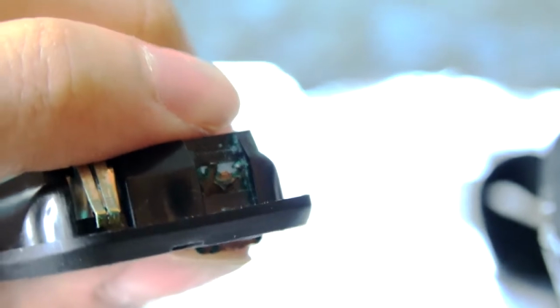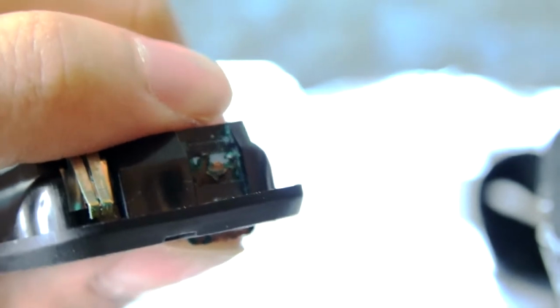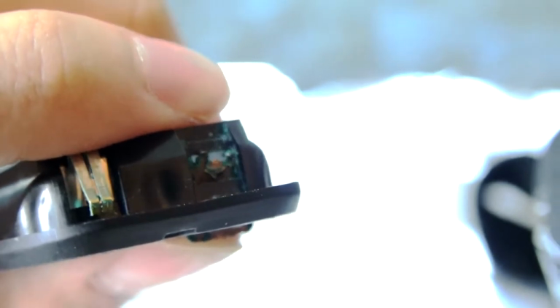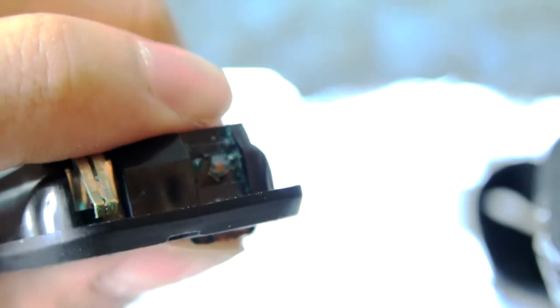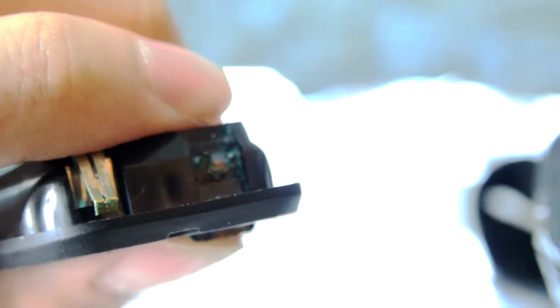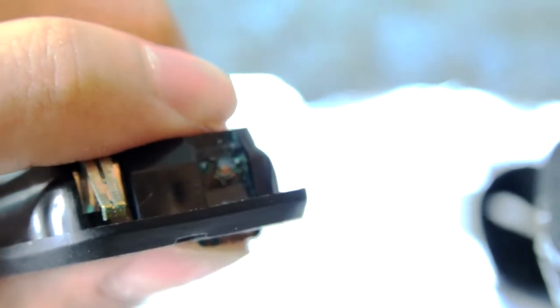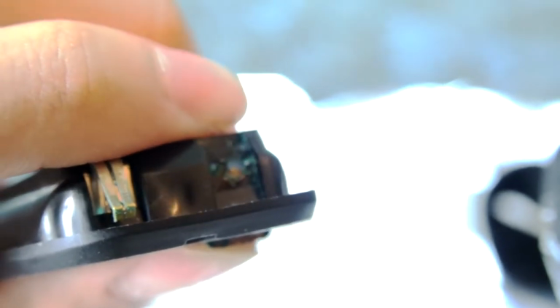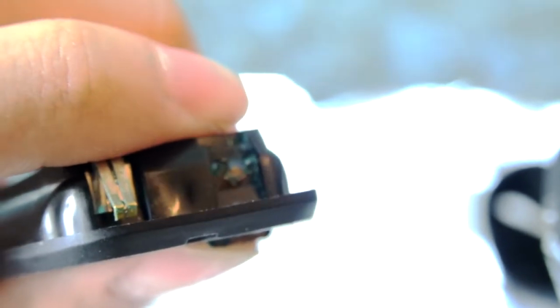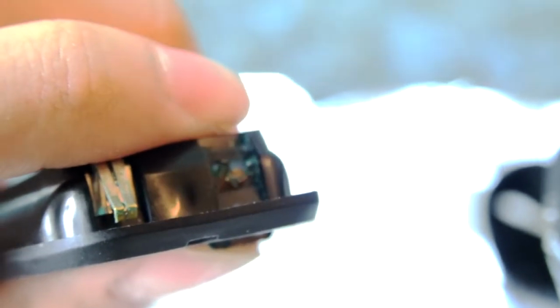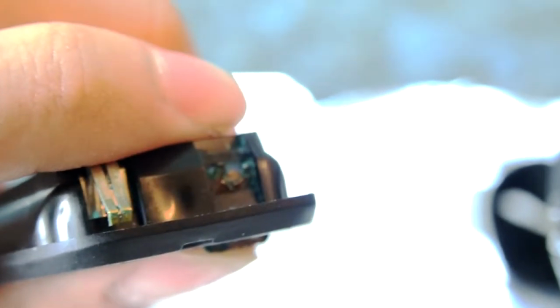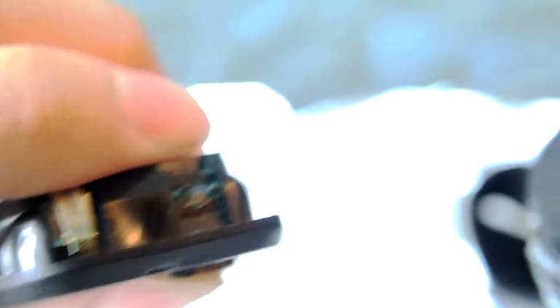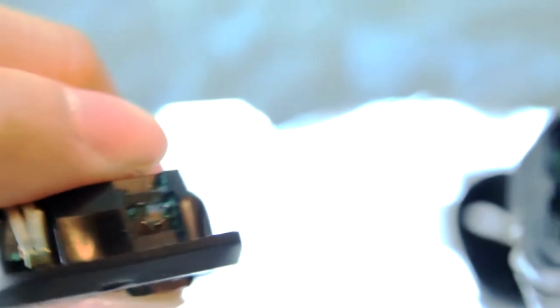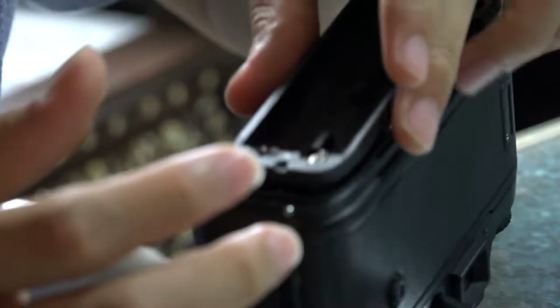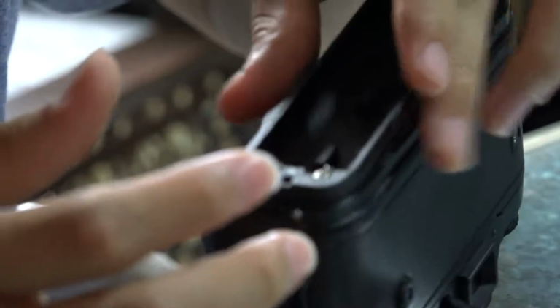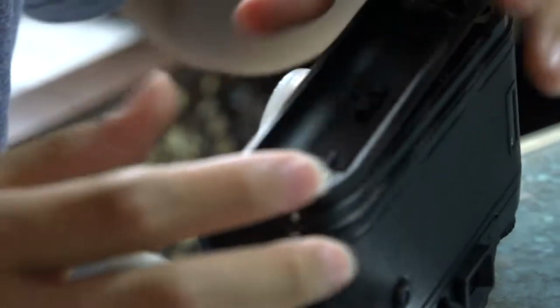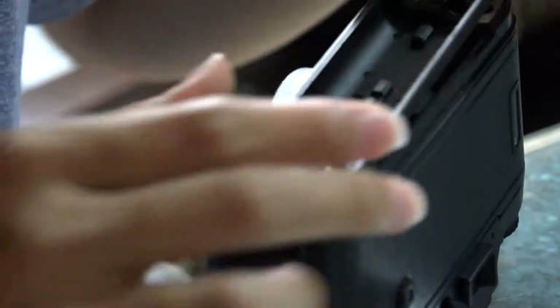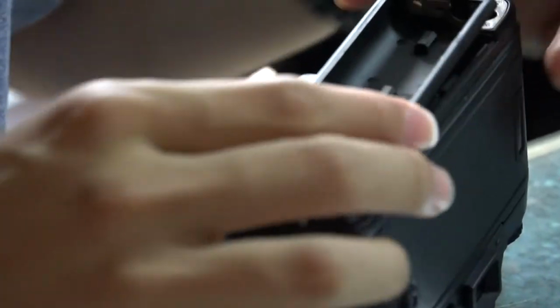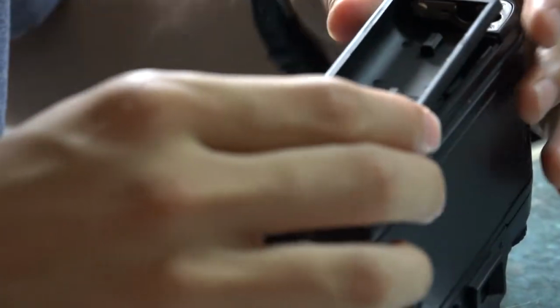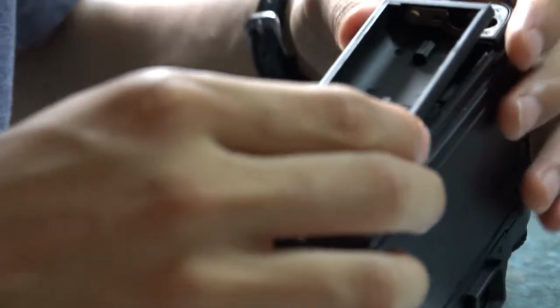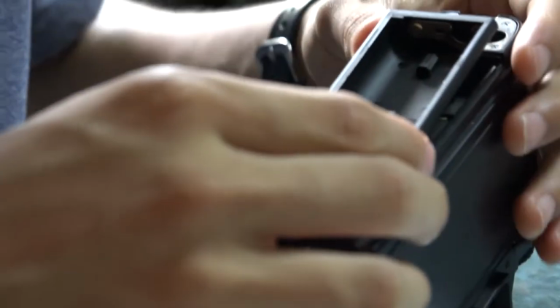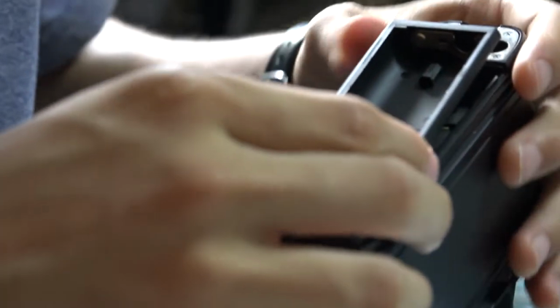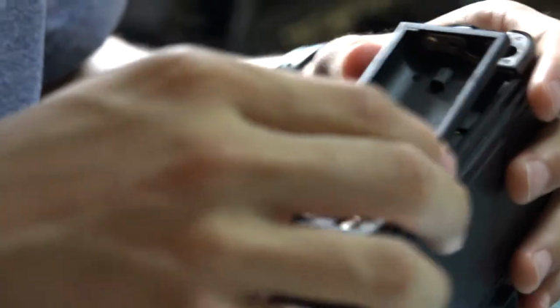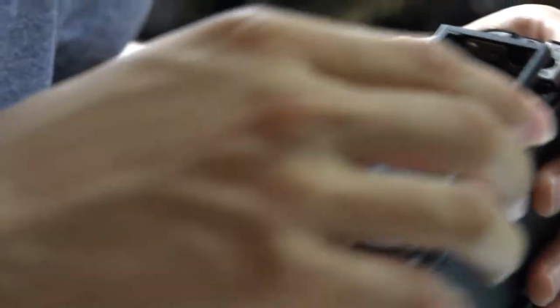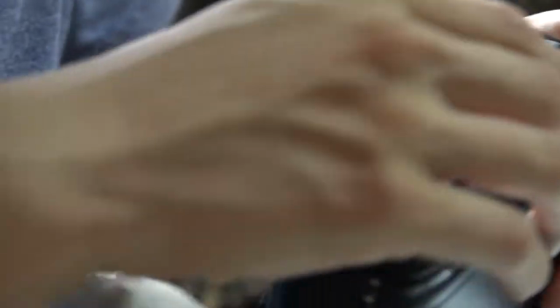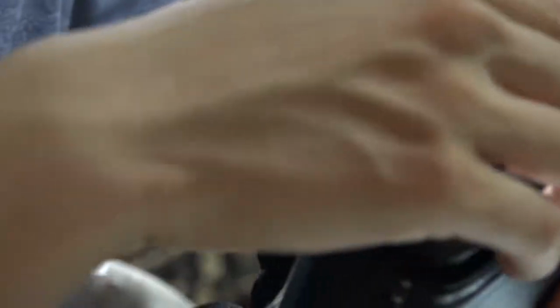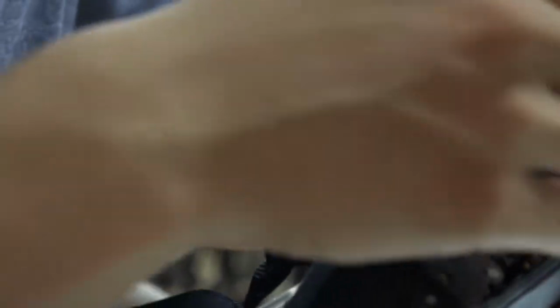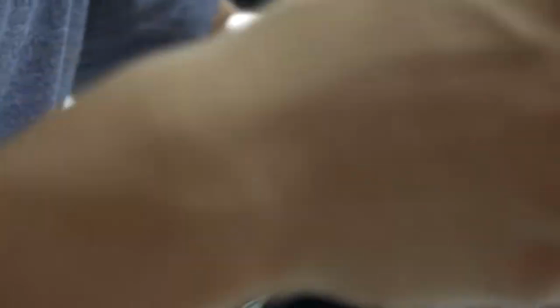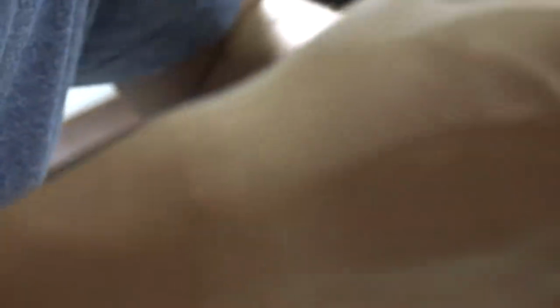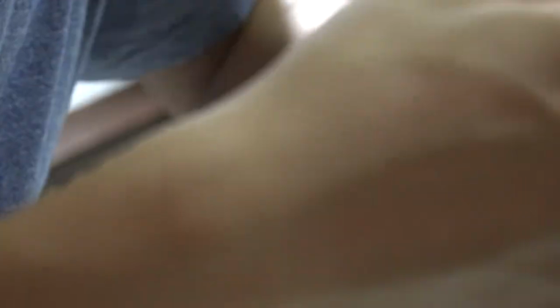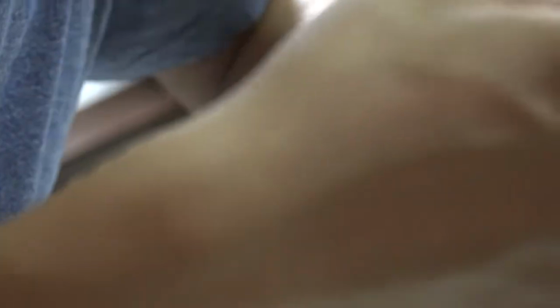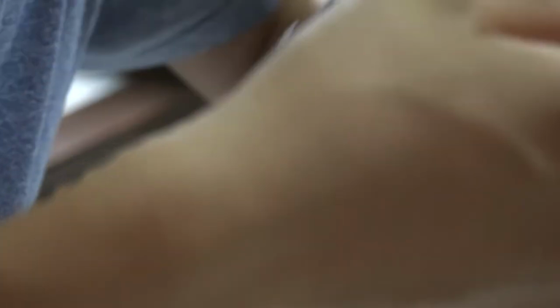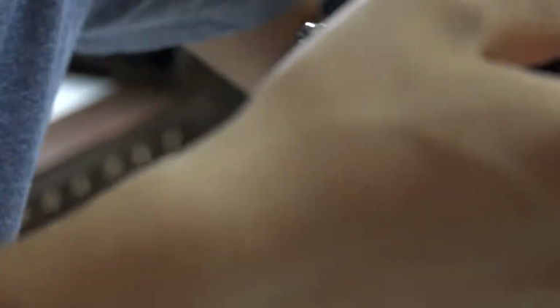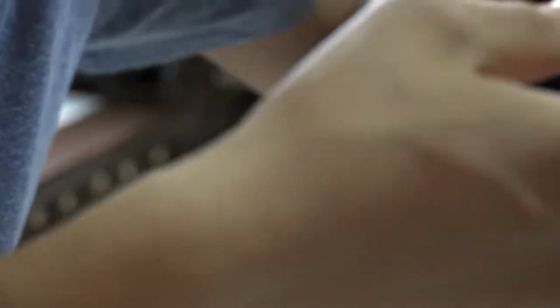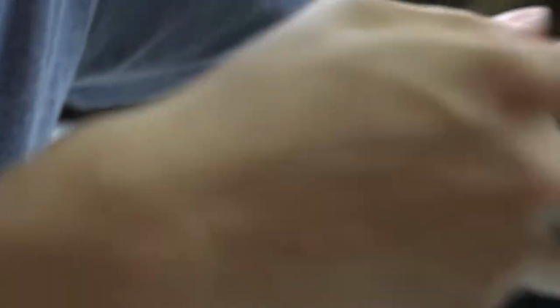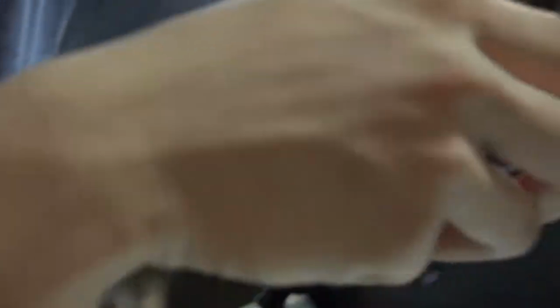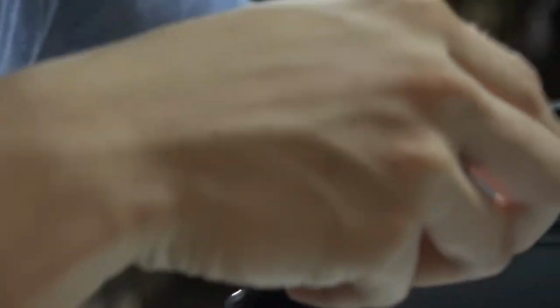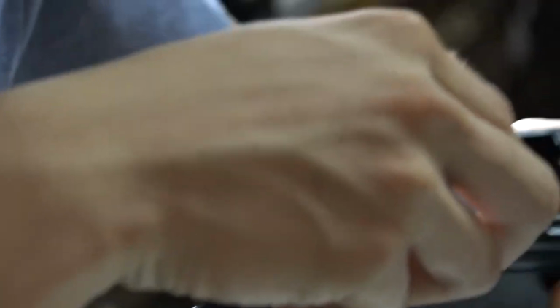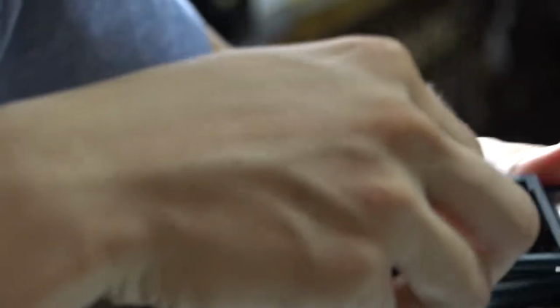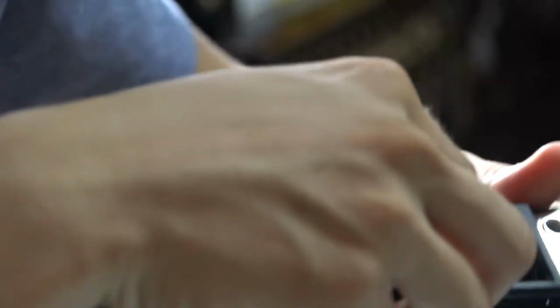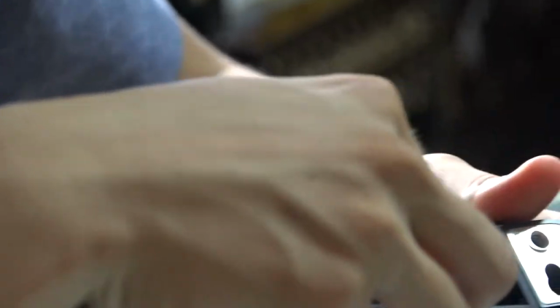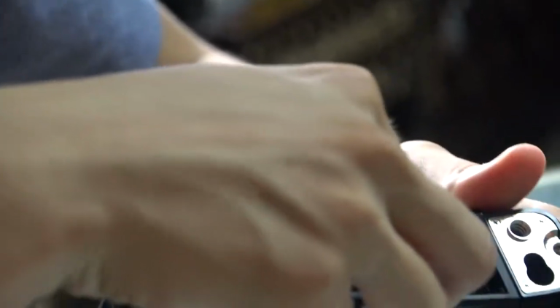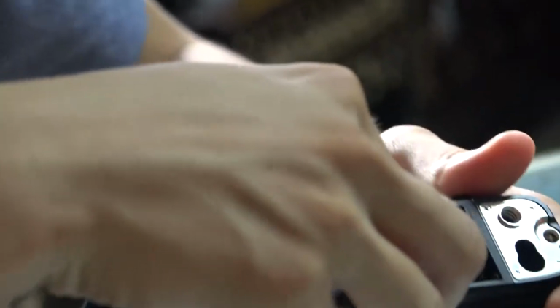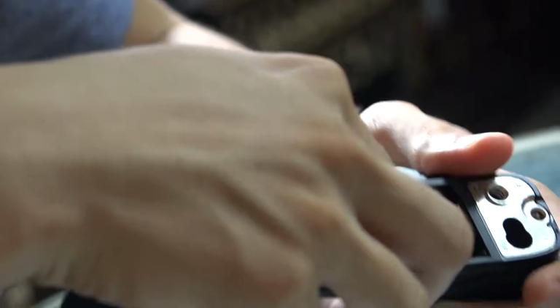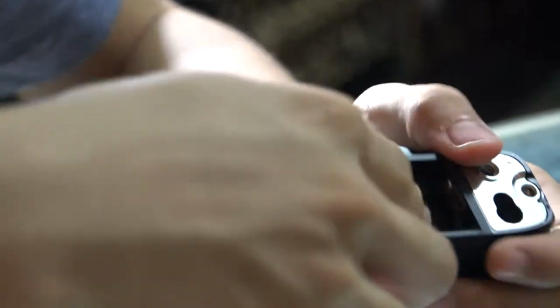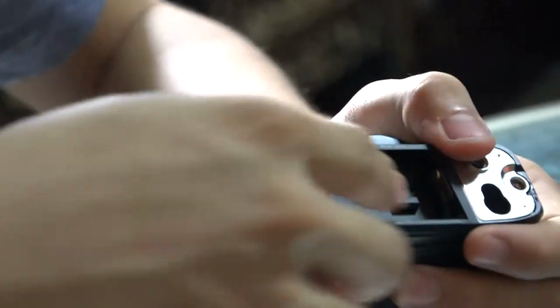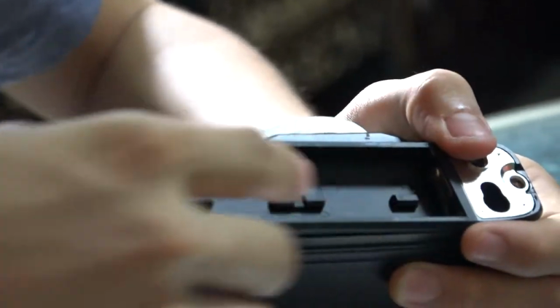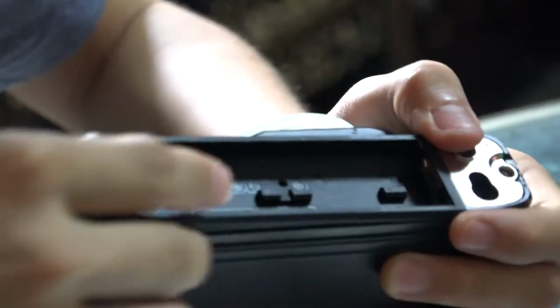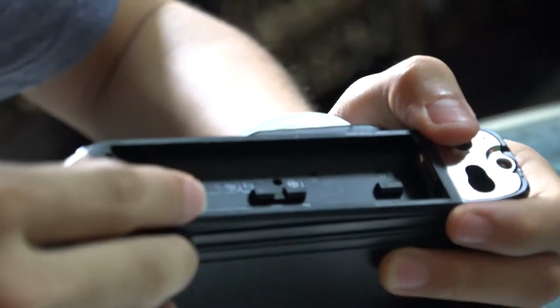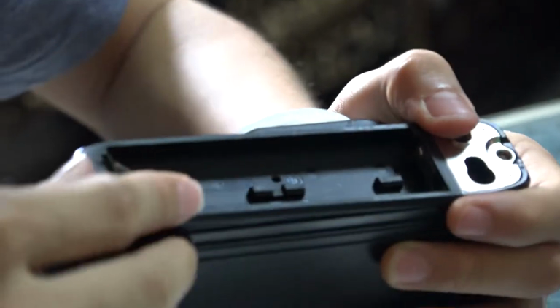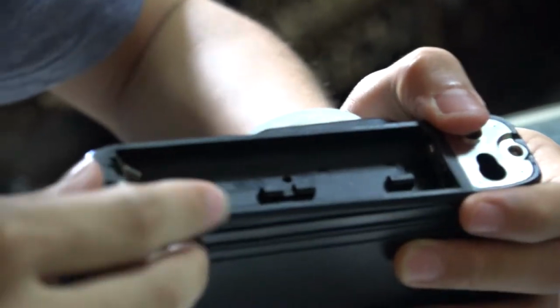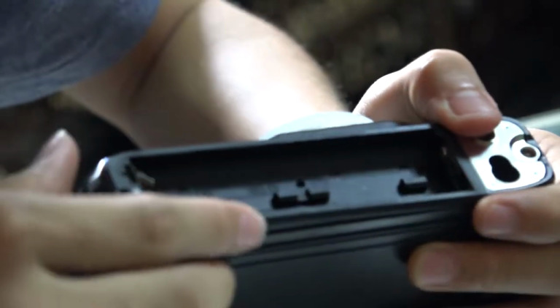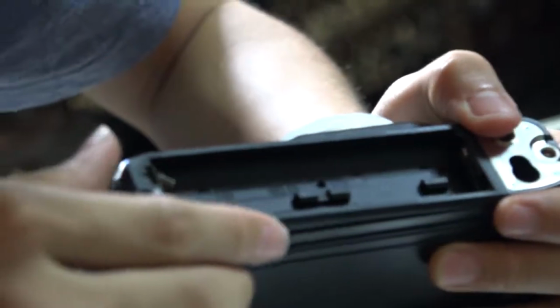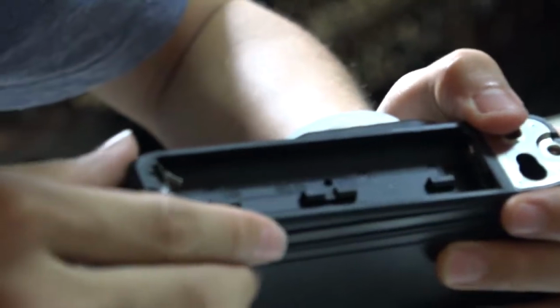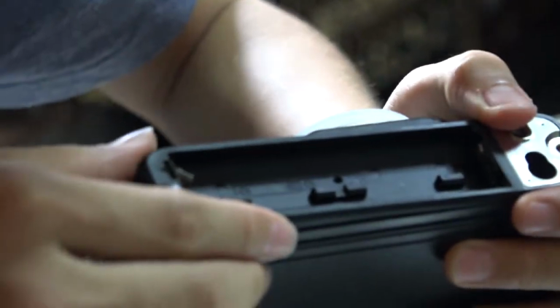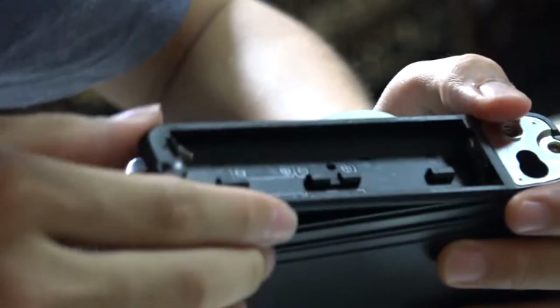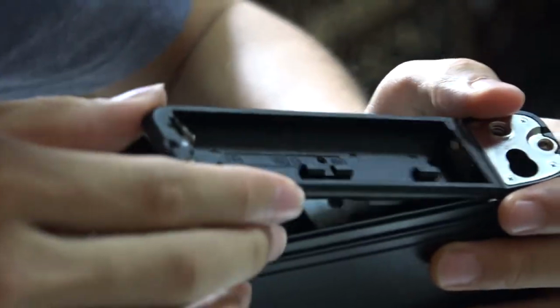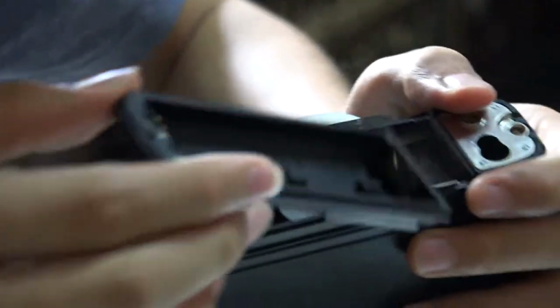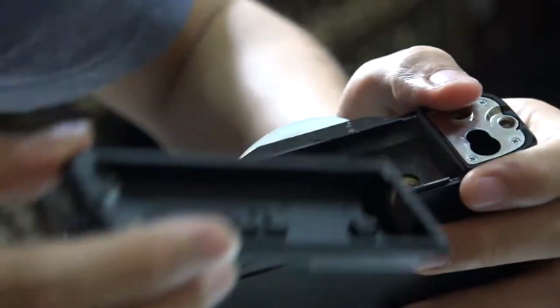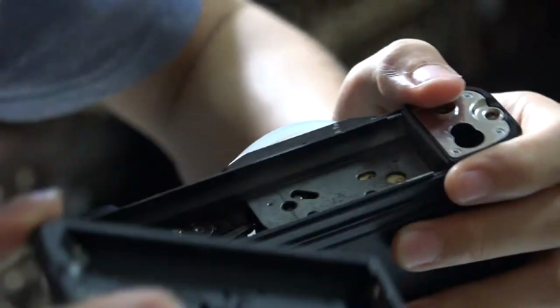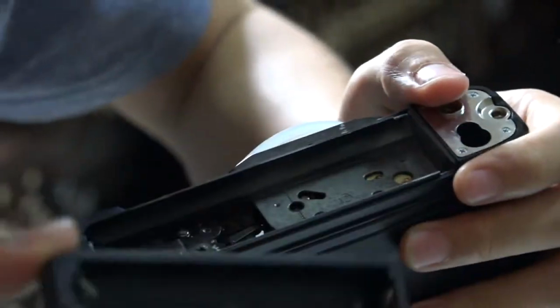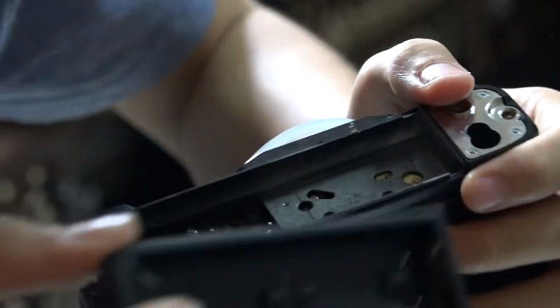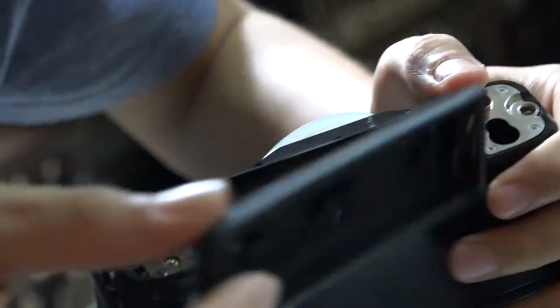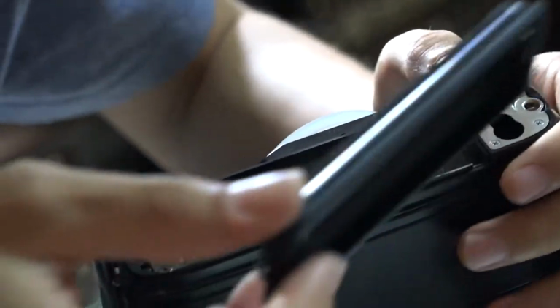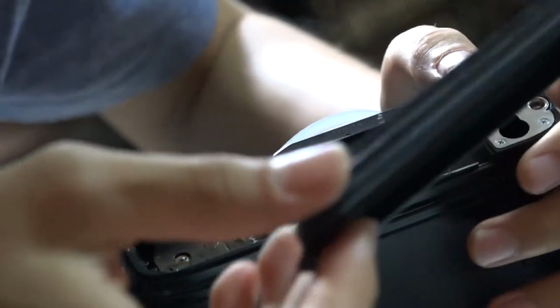A really good reminder: you probably shouldn't leave batteries in devices when you're going to store them for, you know, decades.